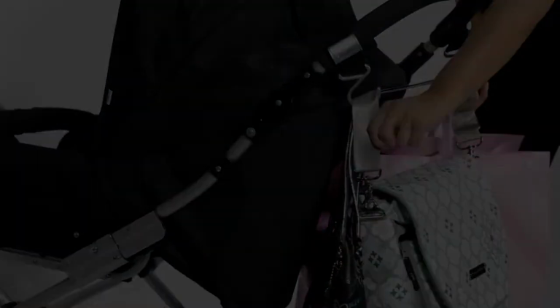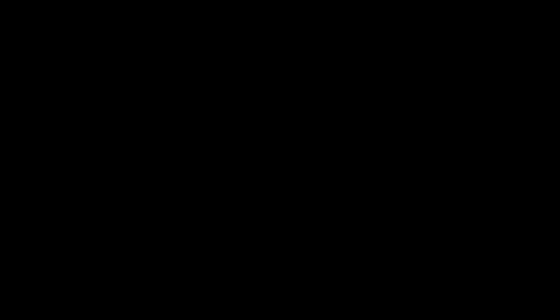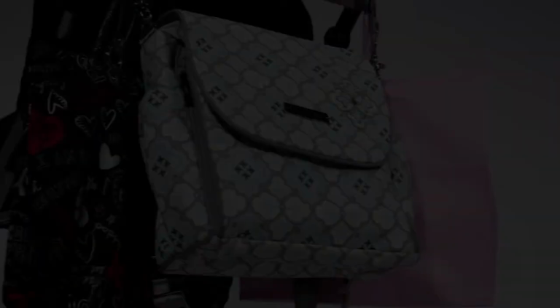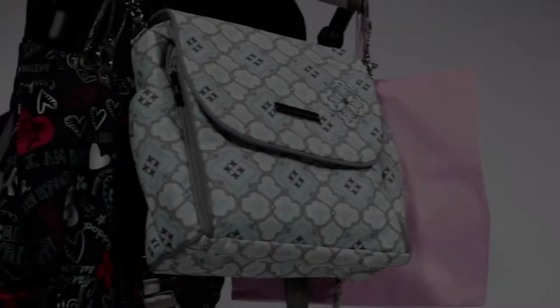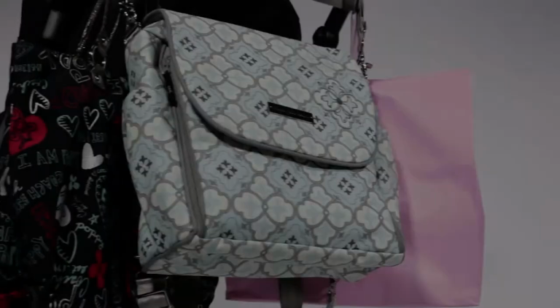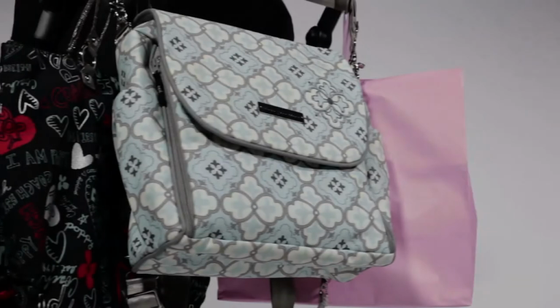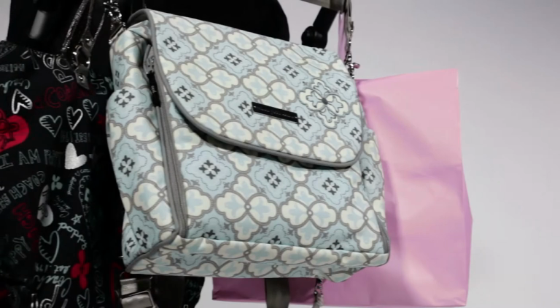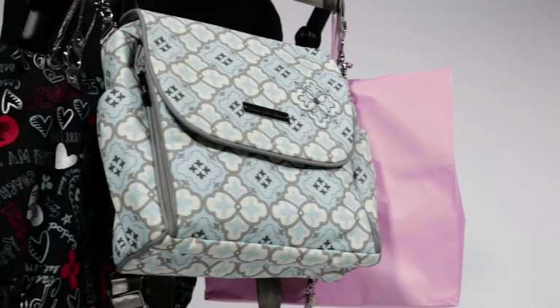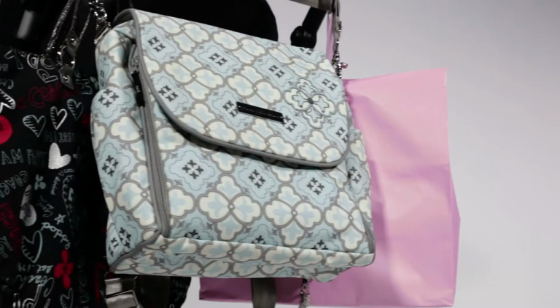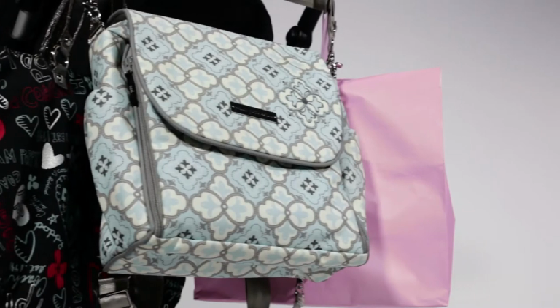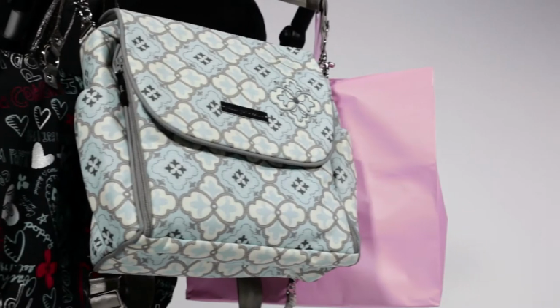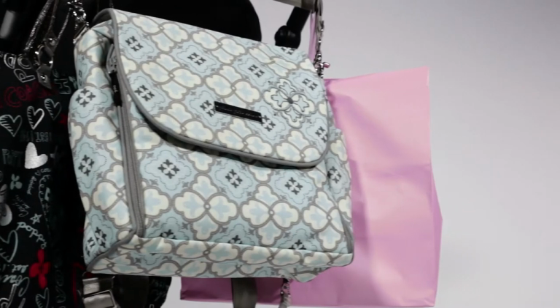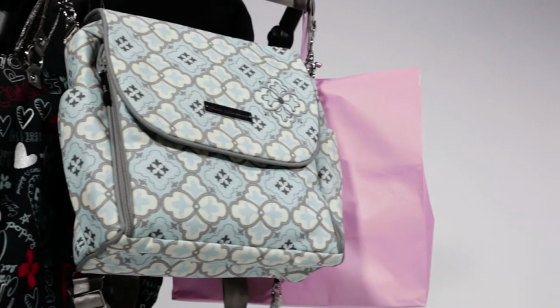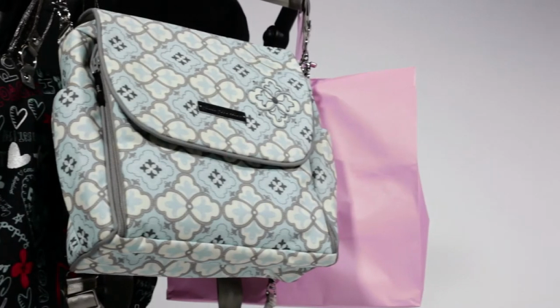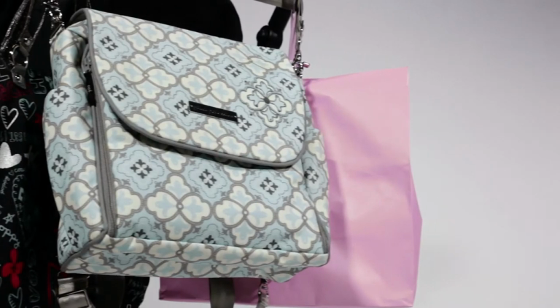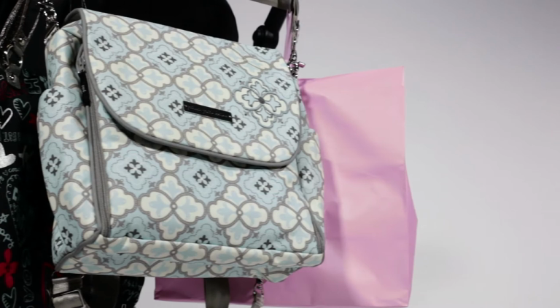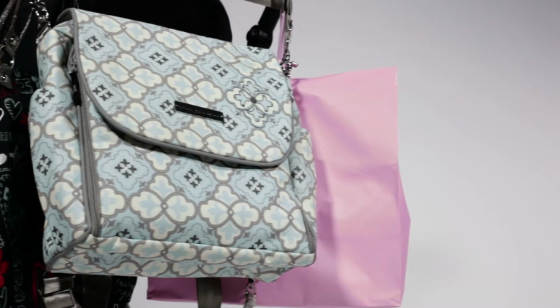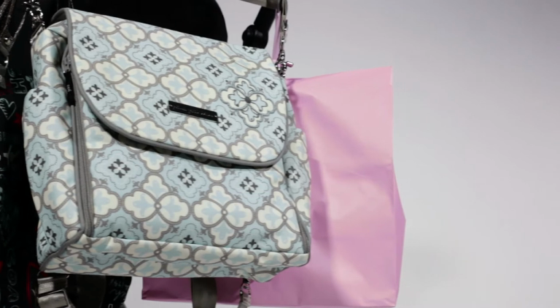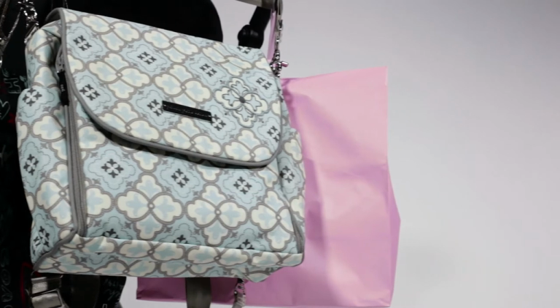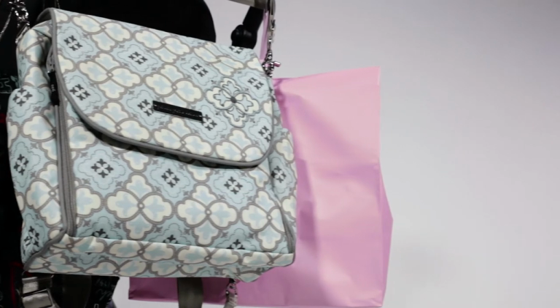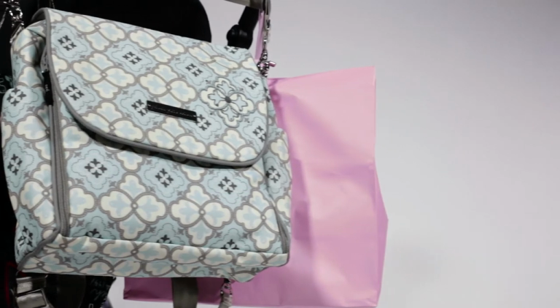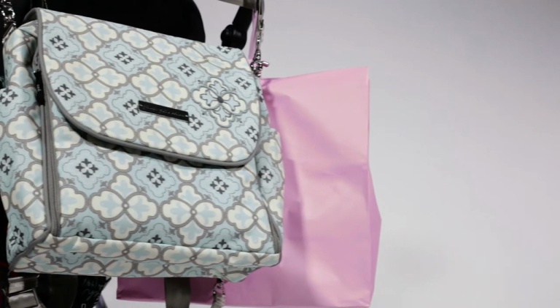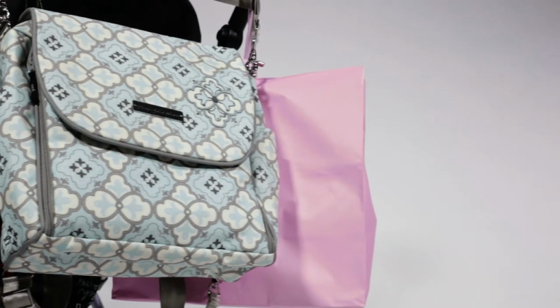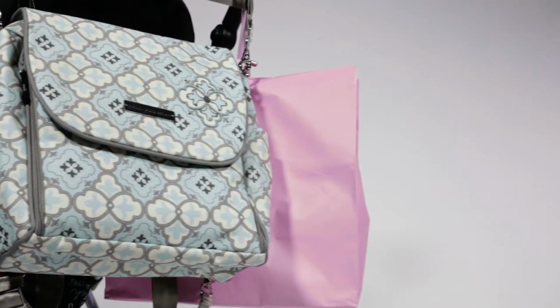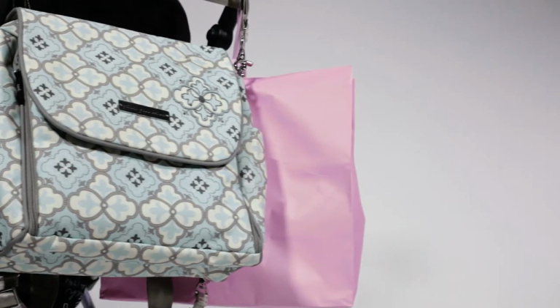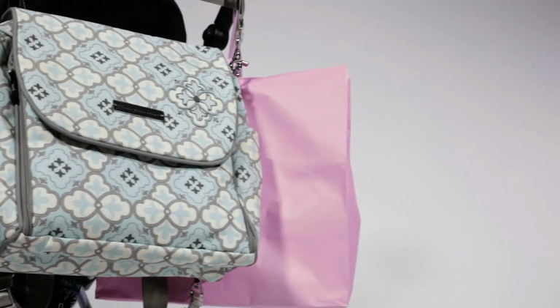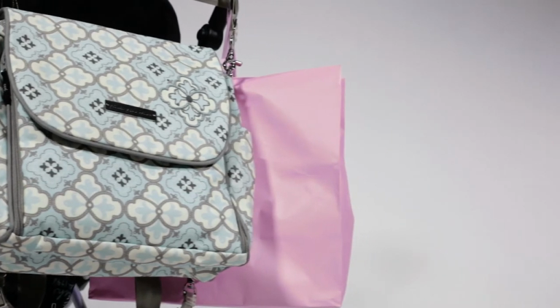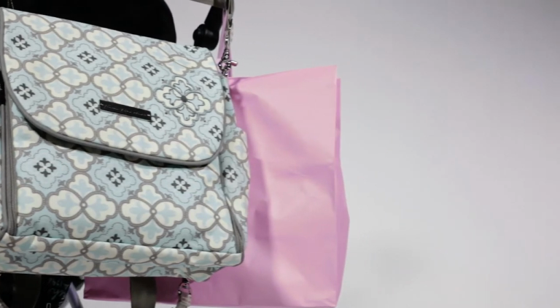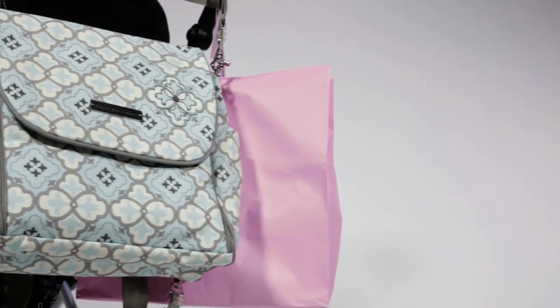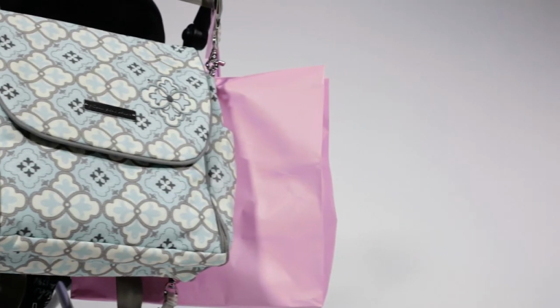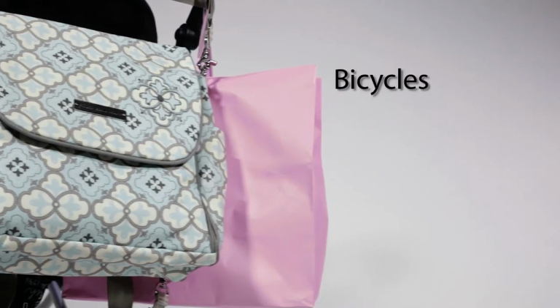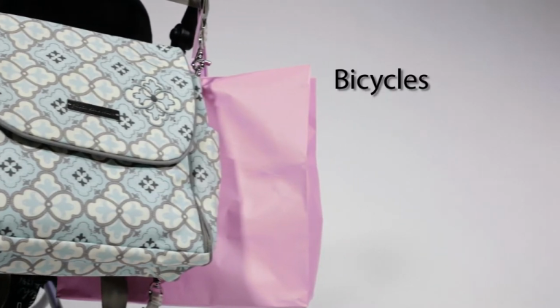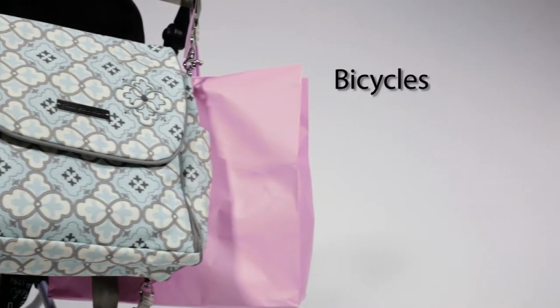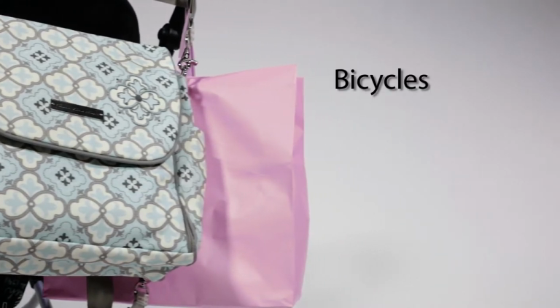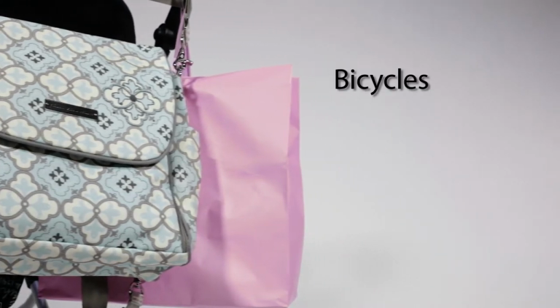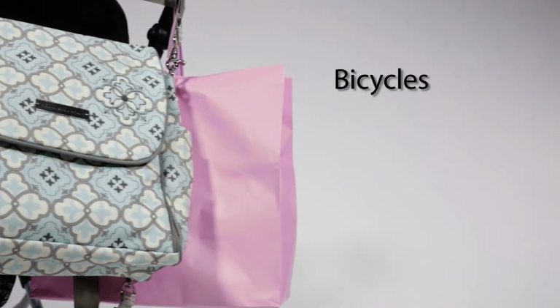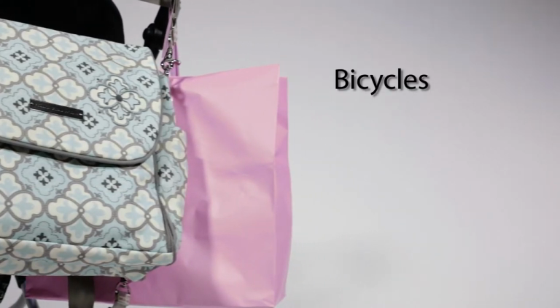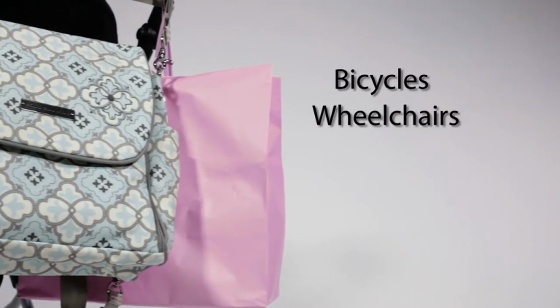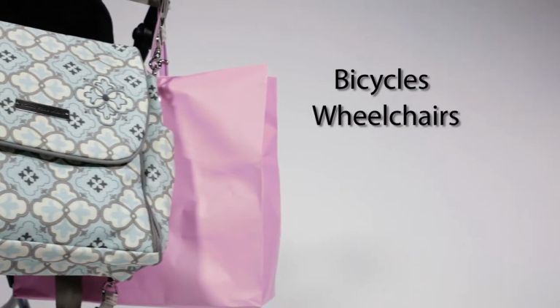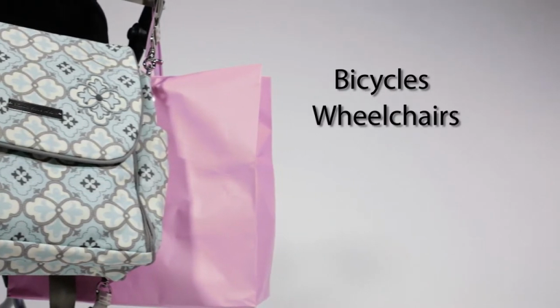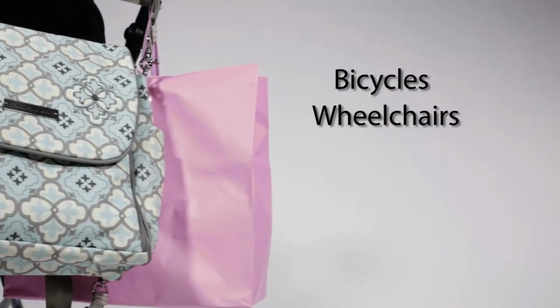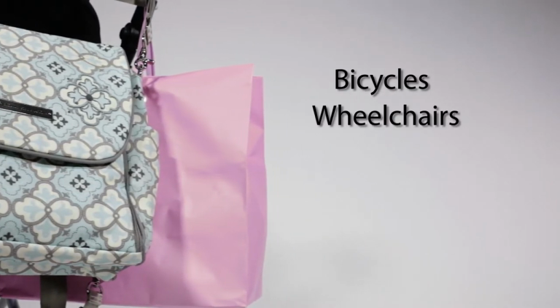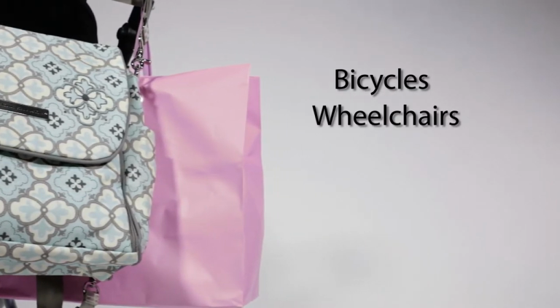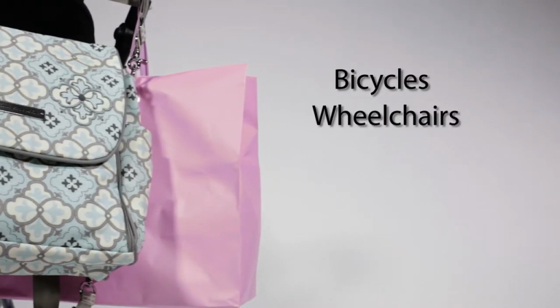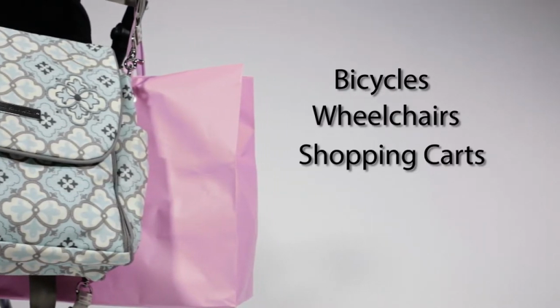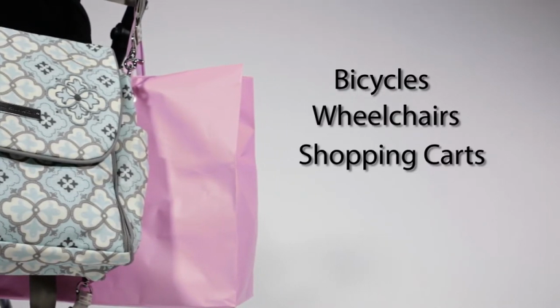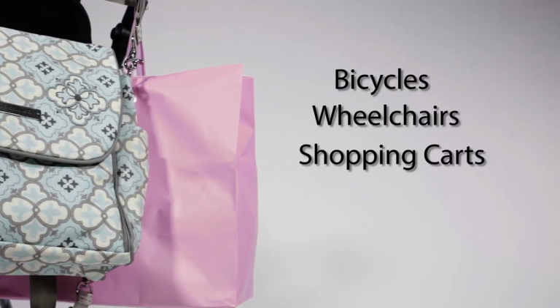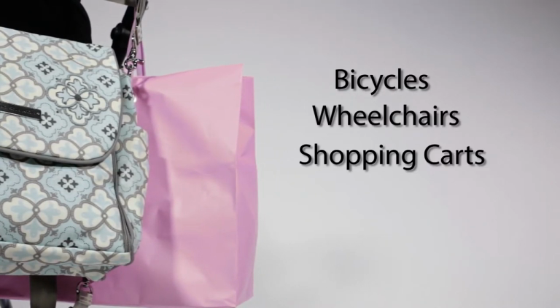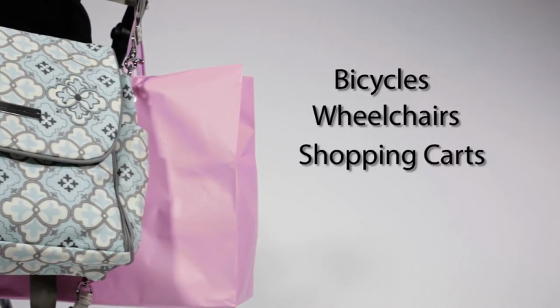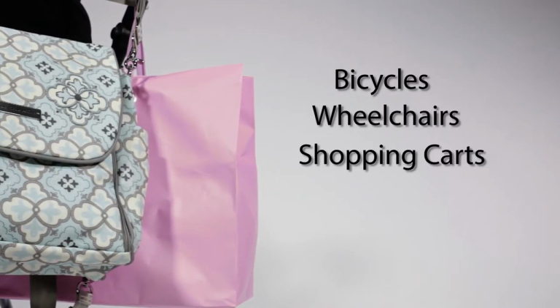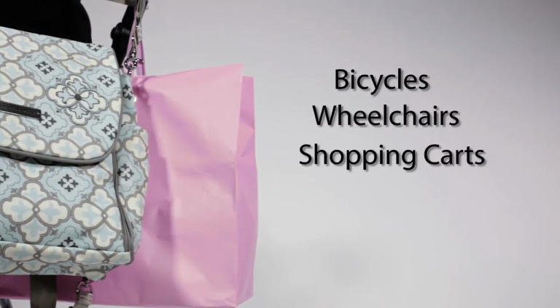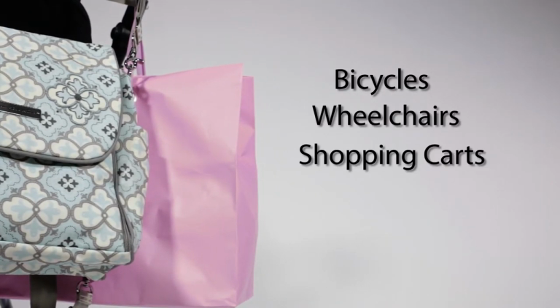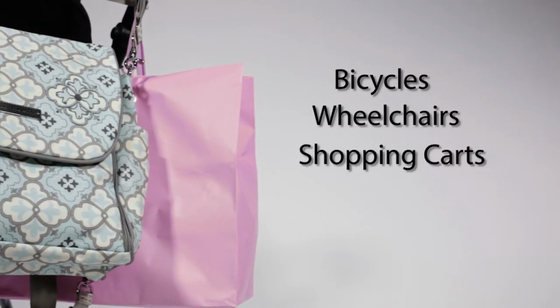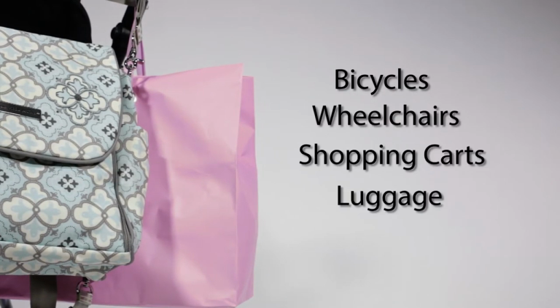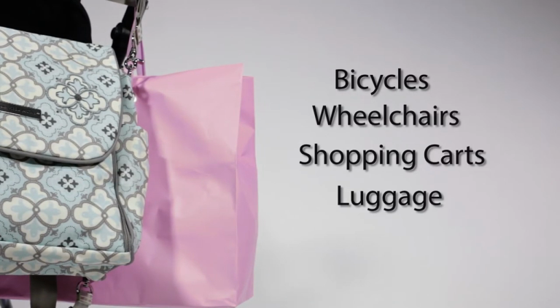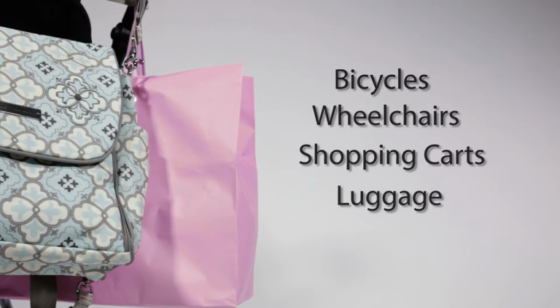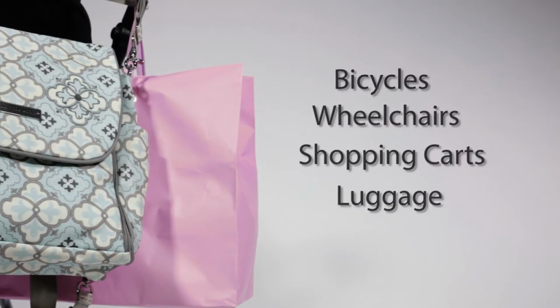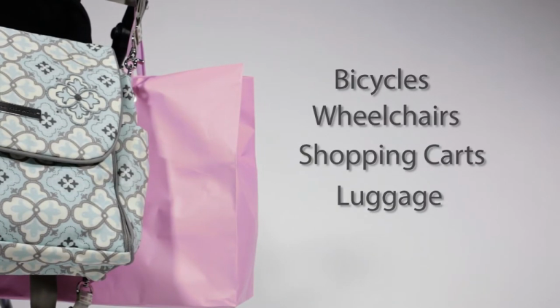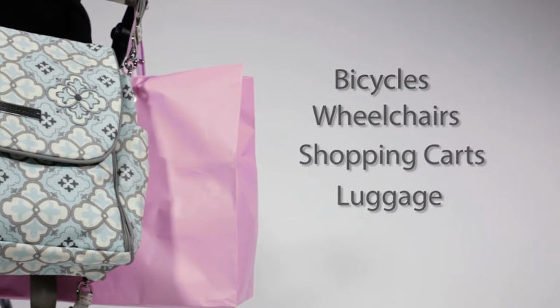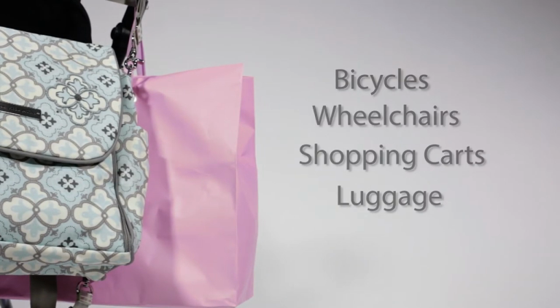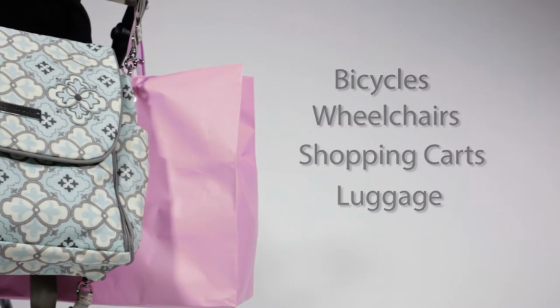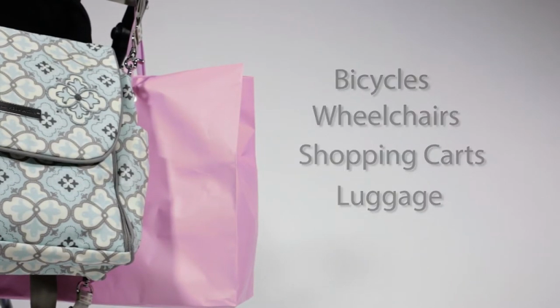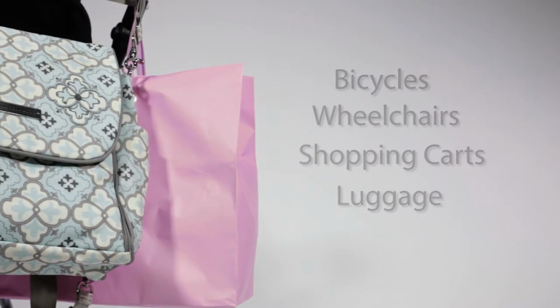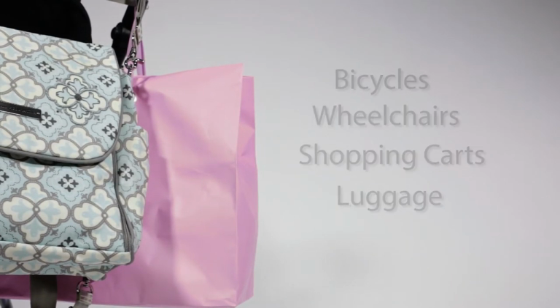They hold all of your travel needs and are great for strollers, bicycles, wheelchairs, shopping carts, luggage, and much more.